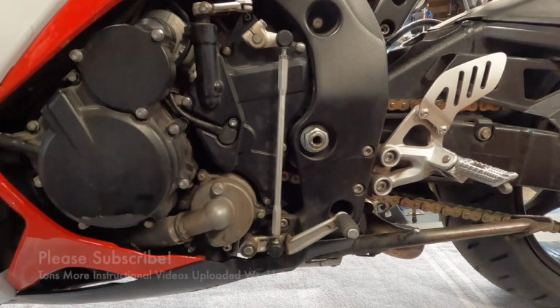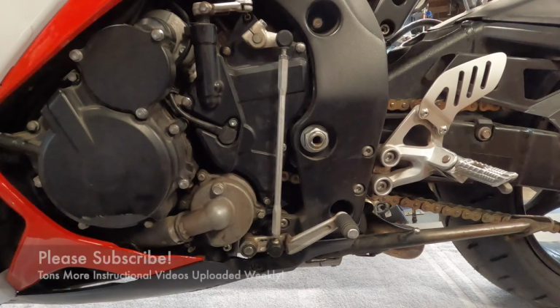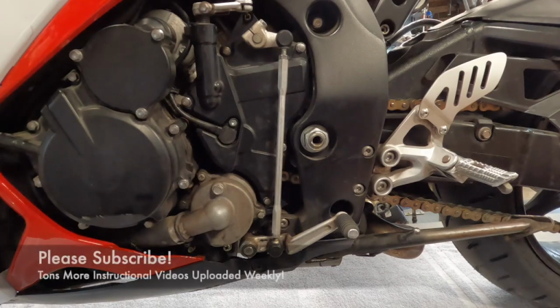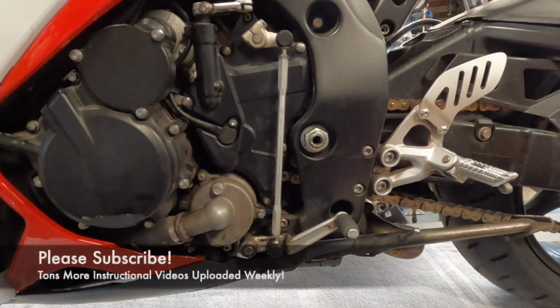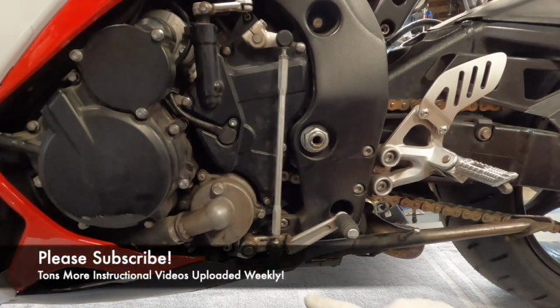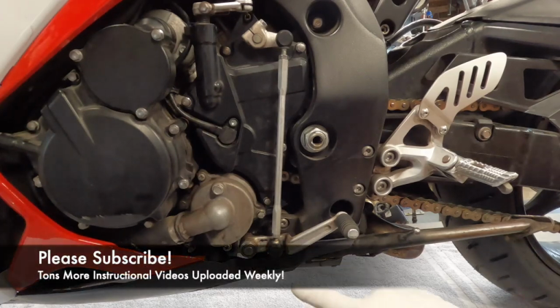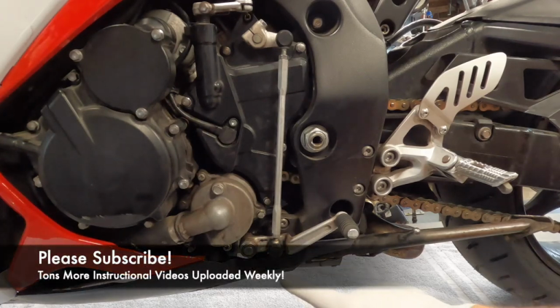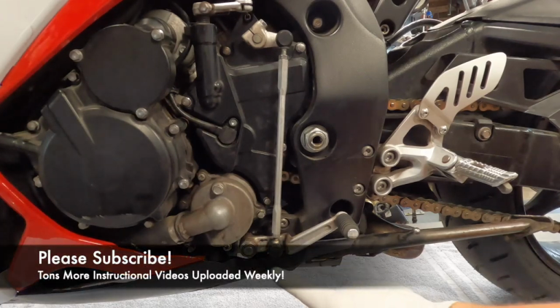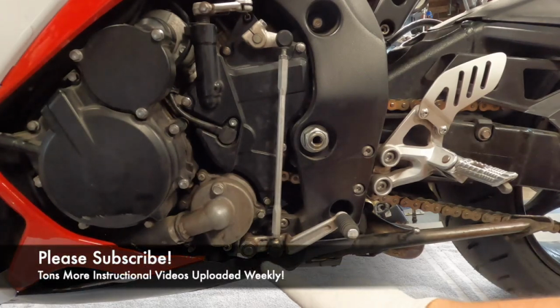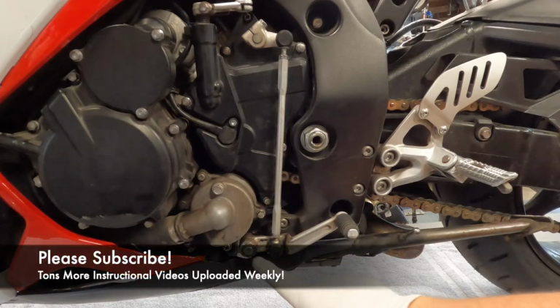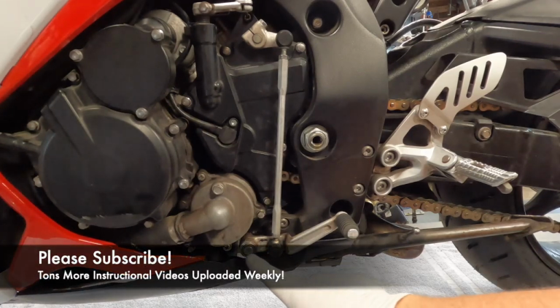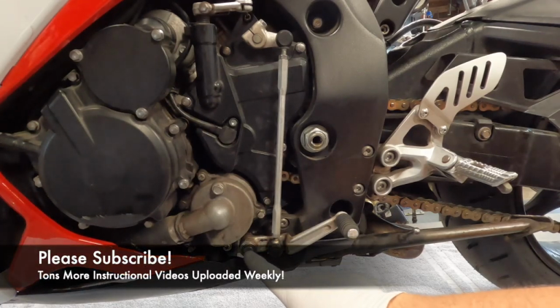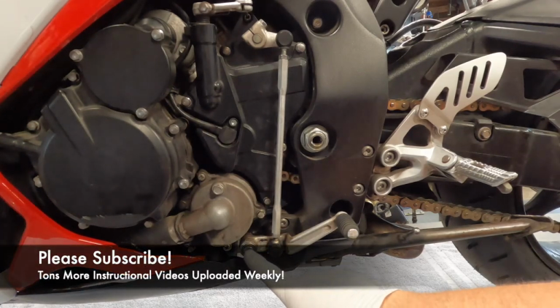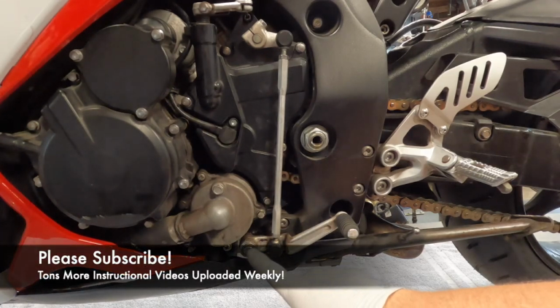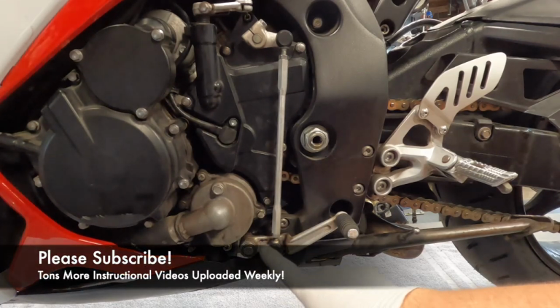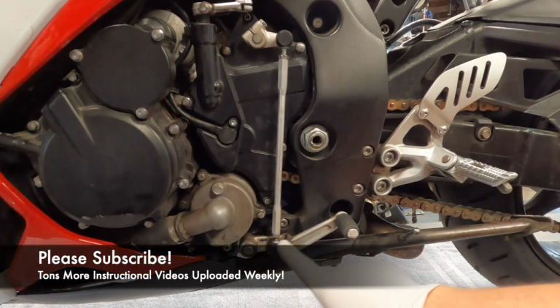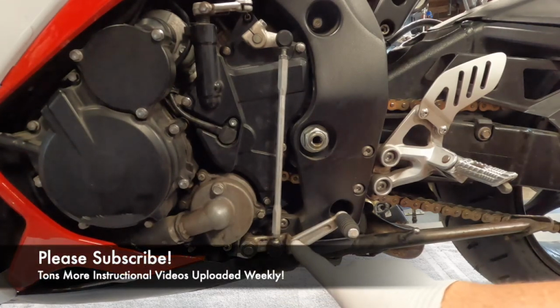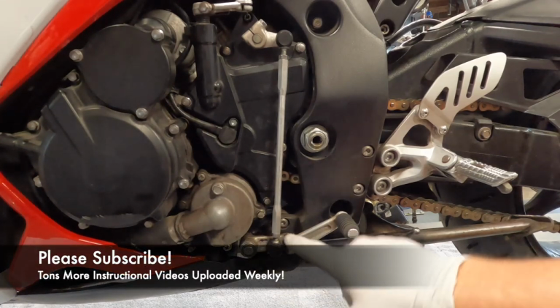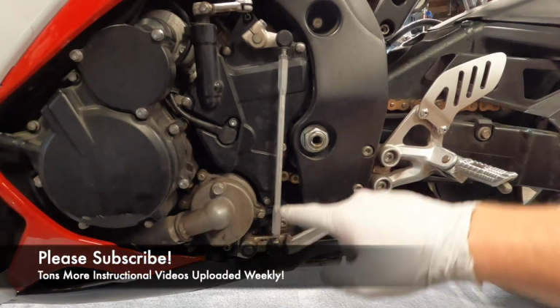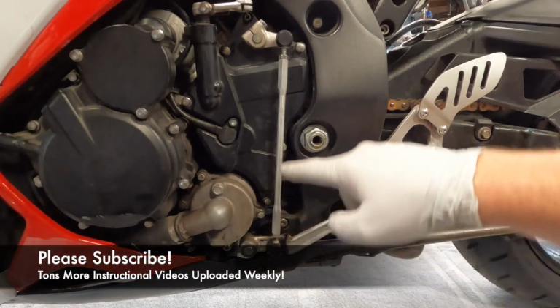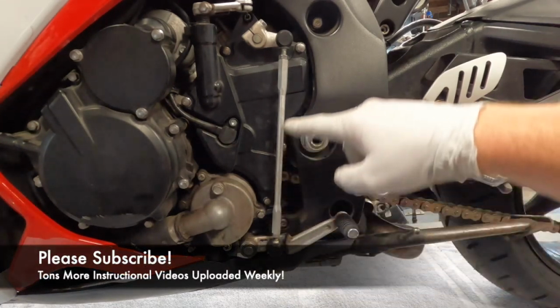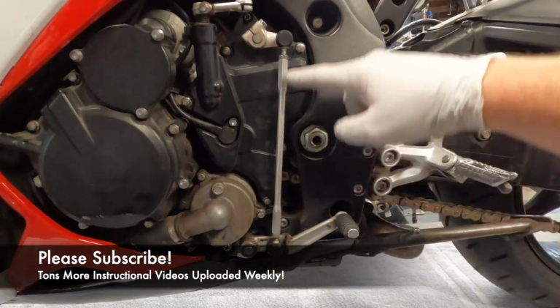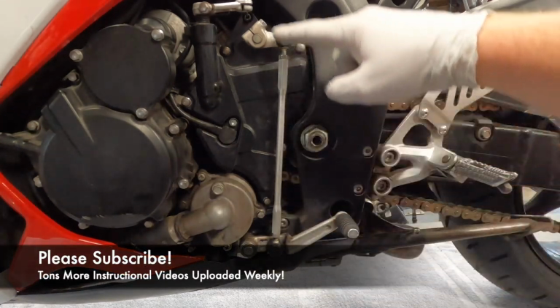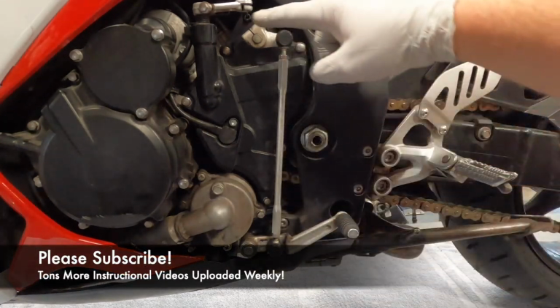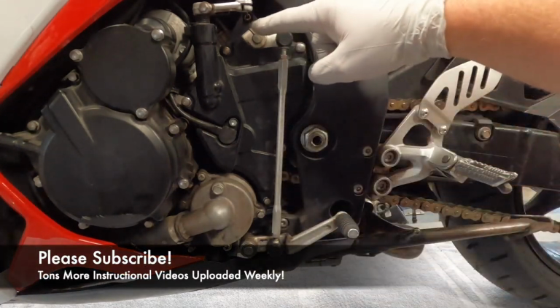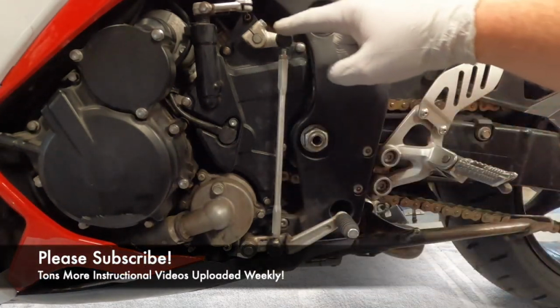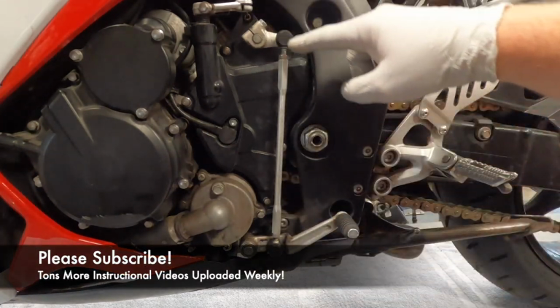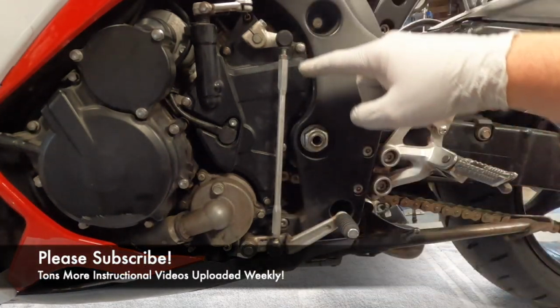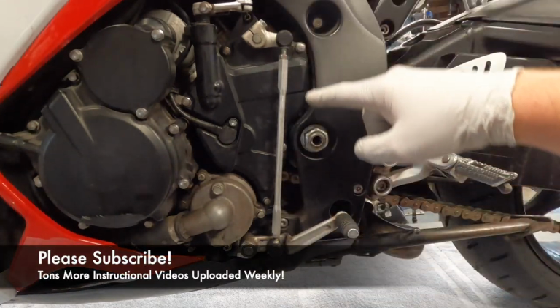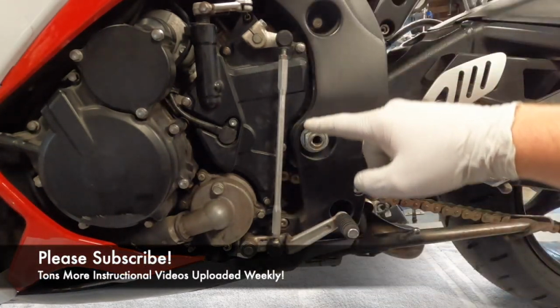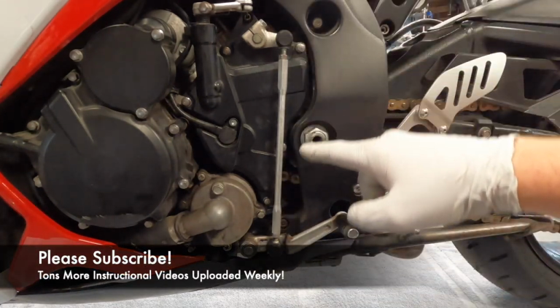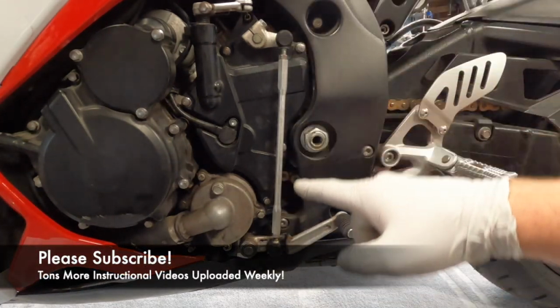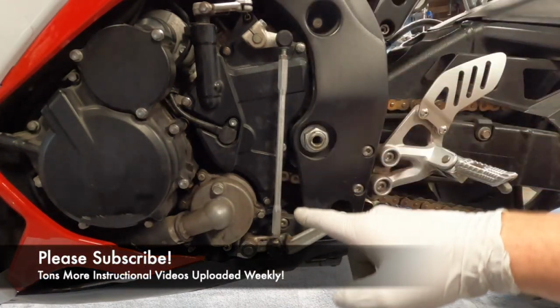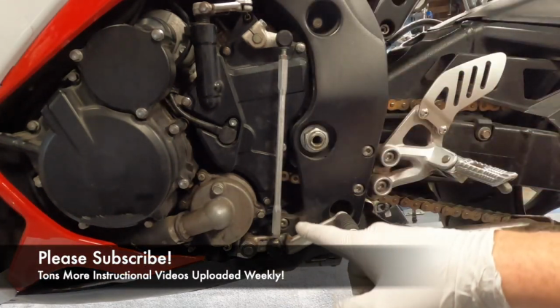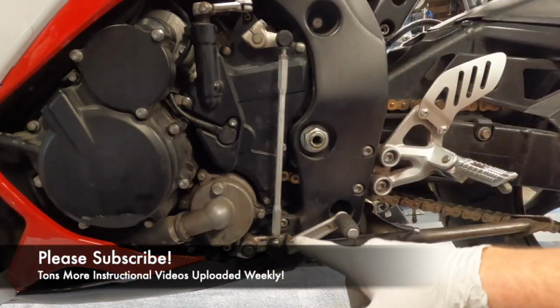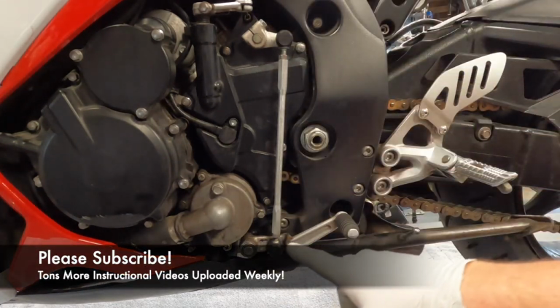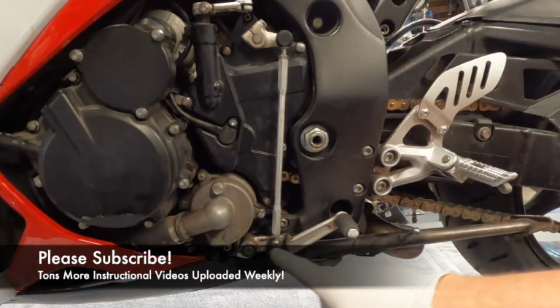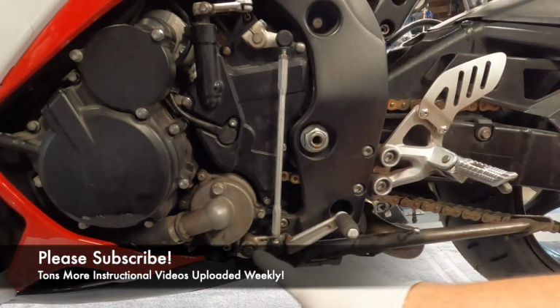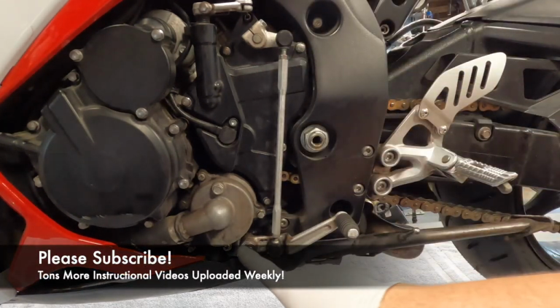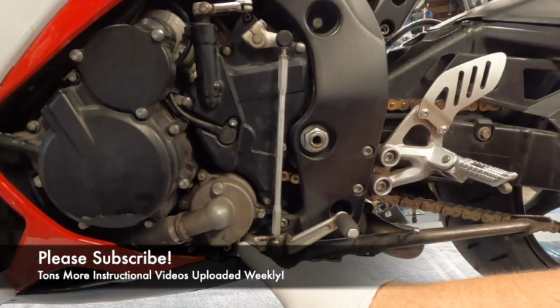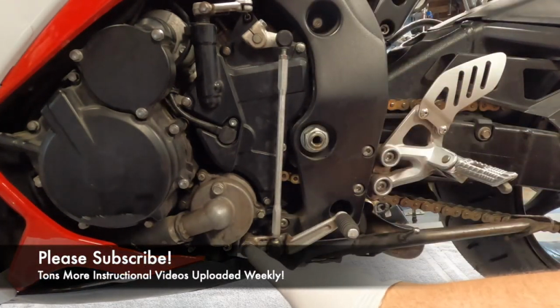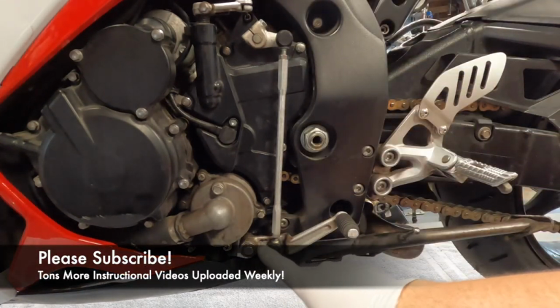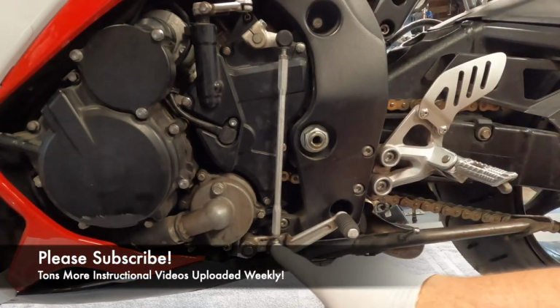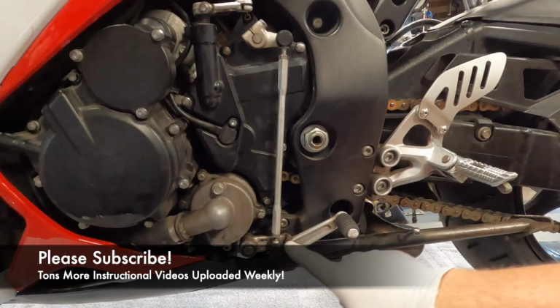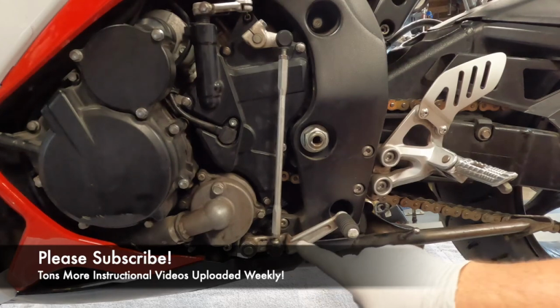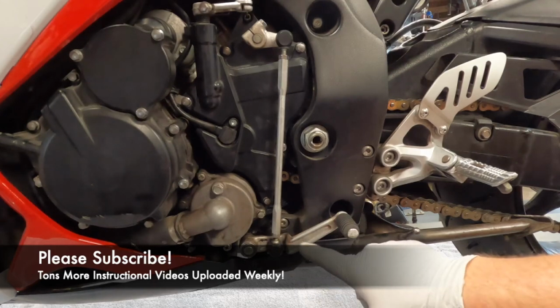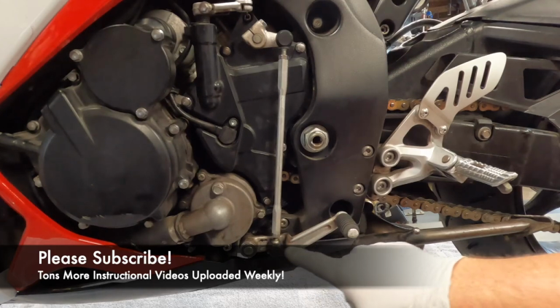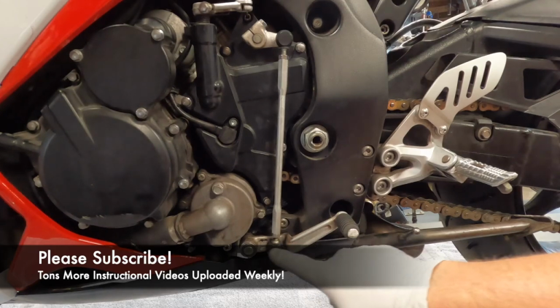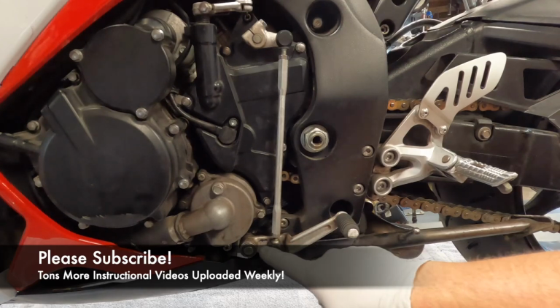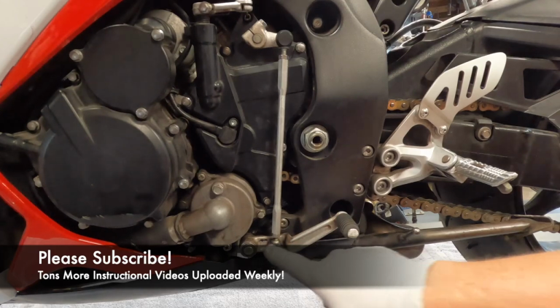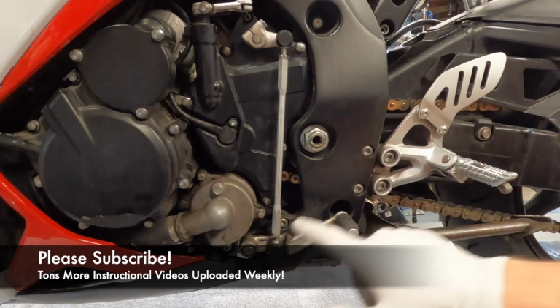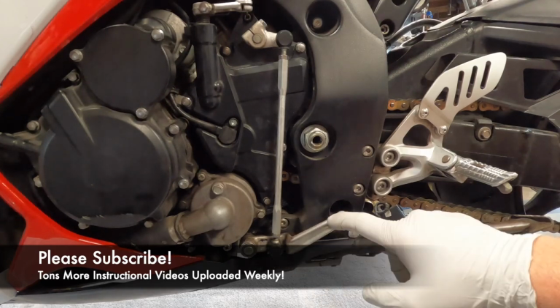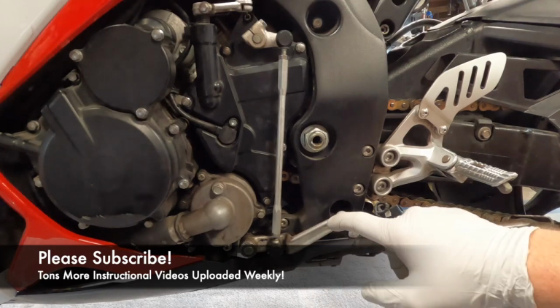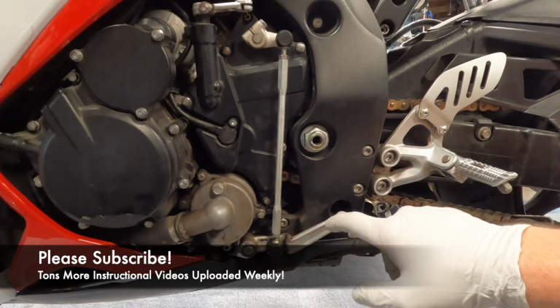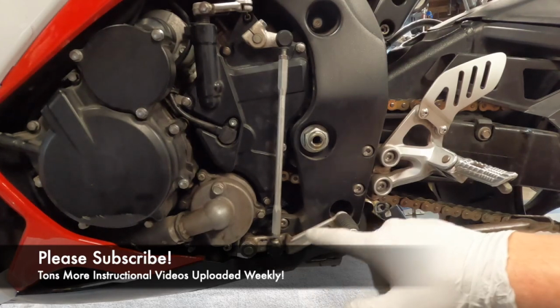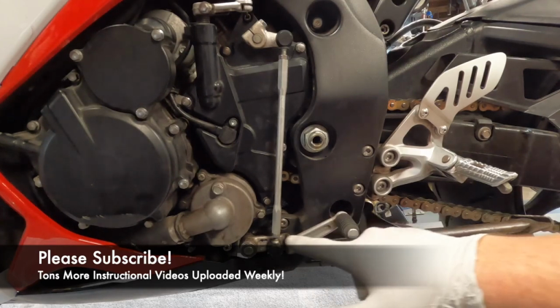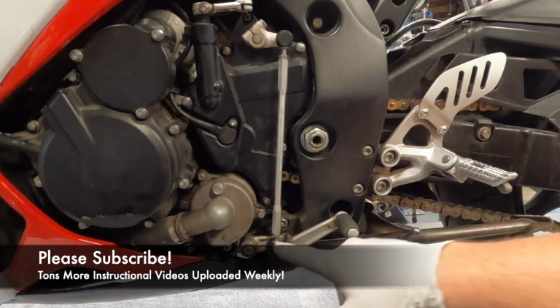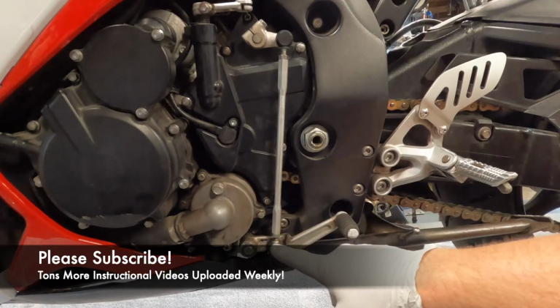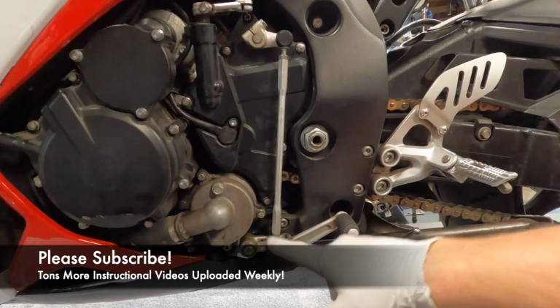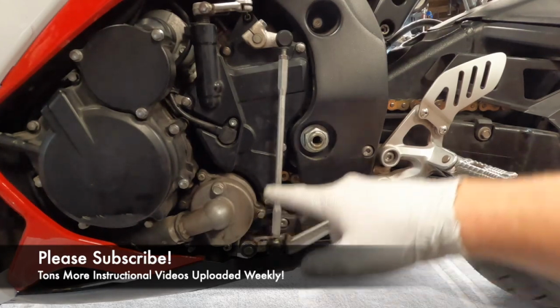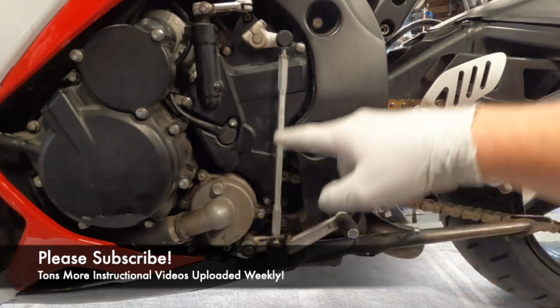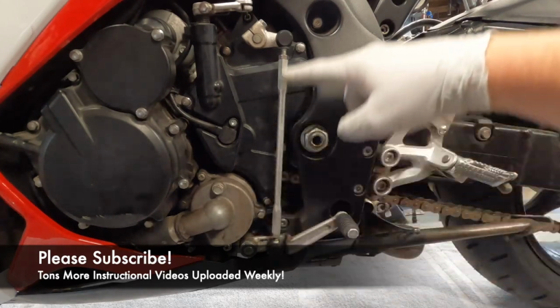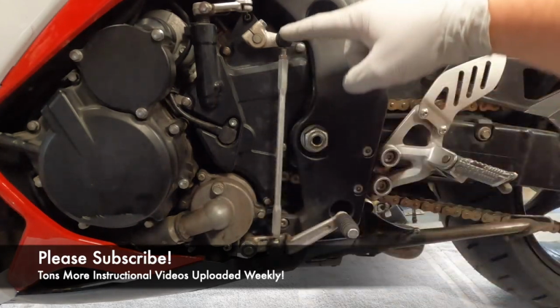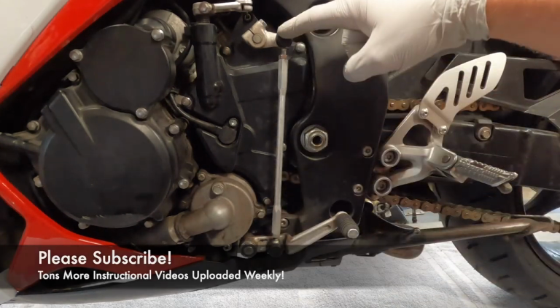In this video, I'm going to show you how to remove, service, and properly adjust your shifter and linkages.